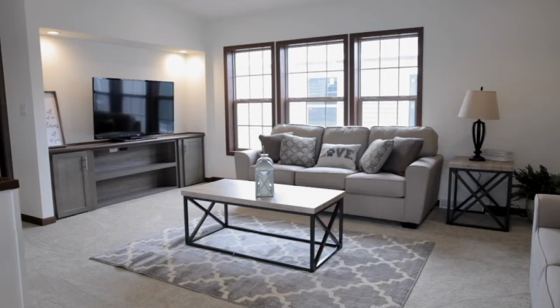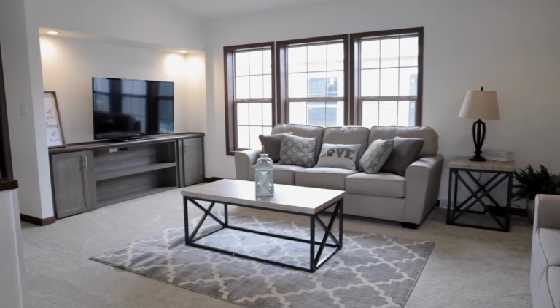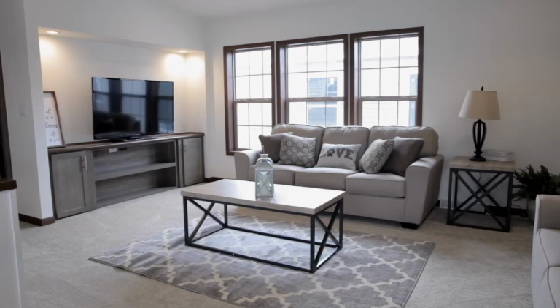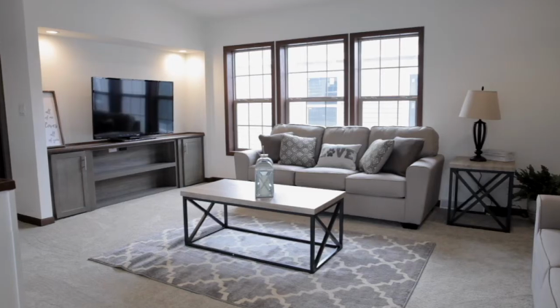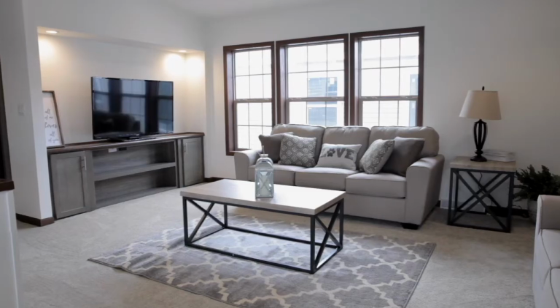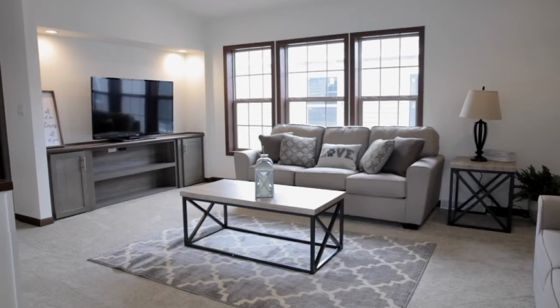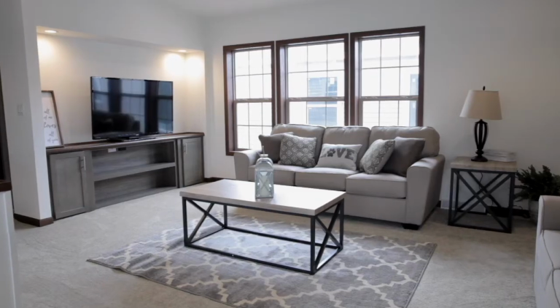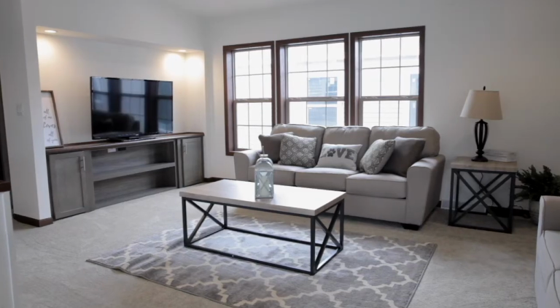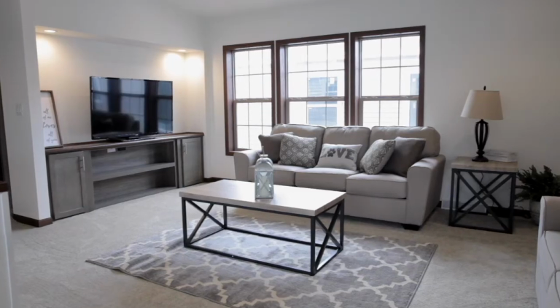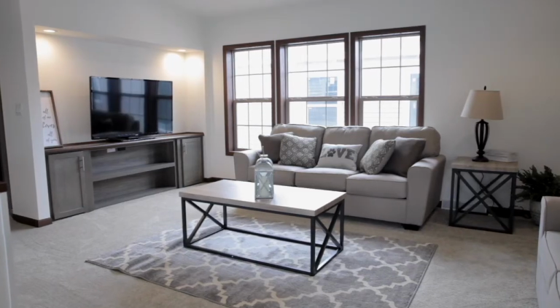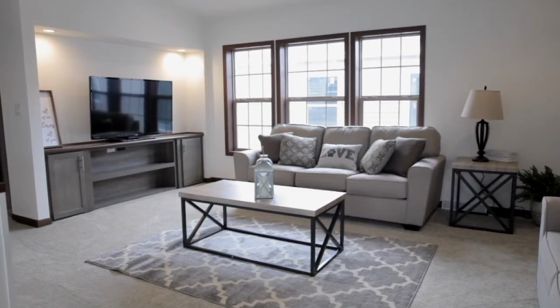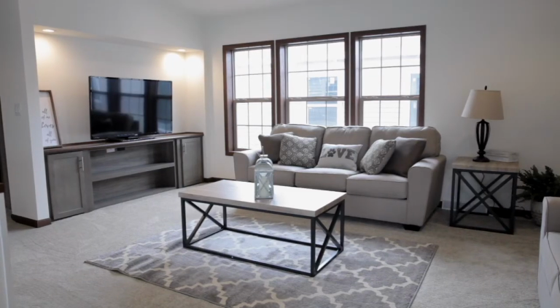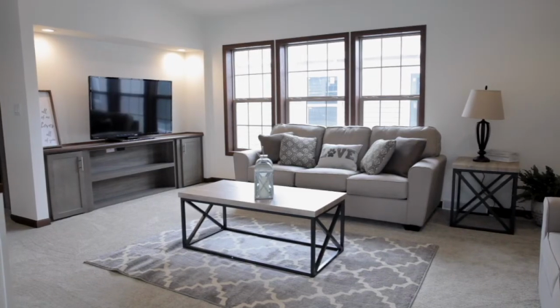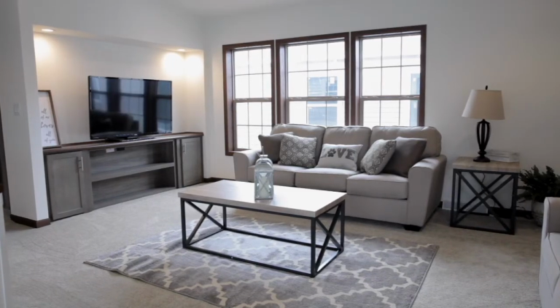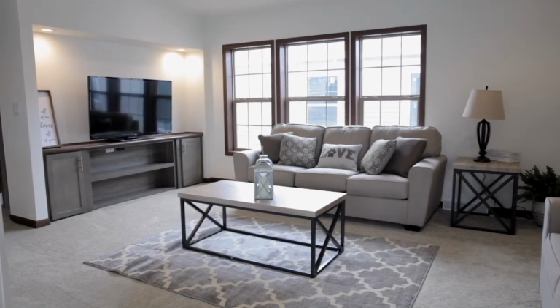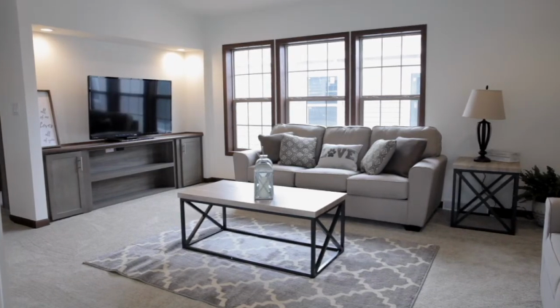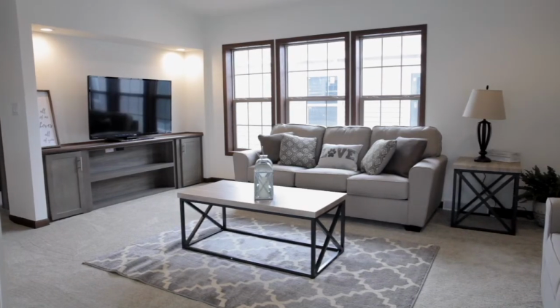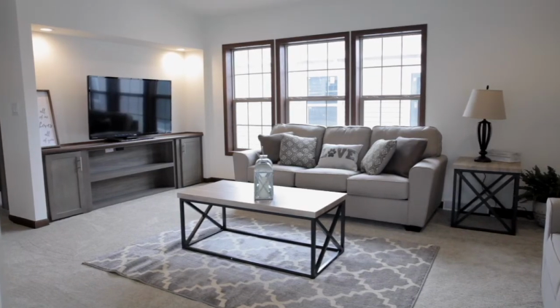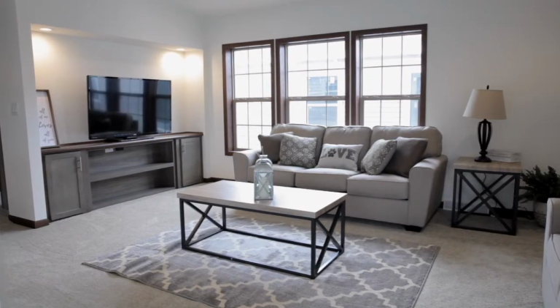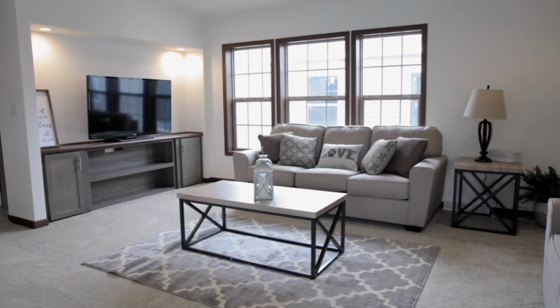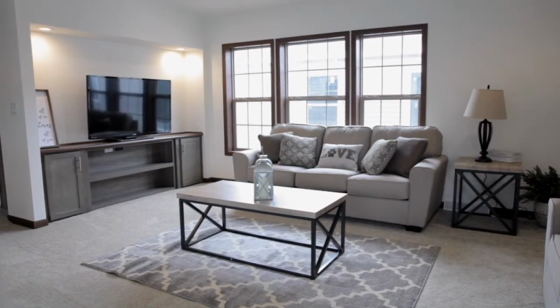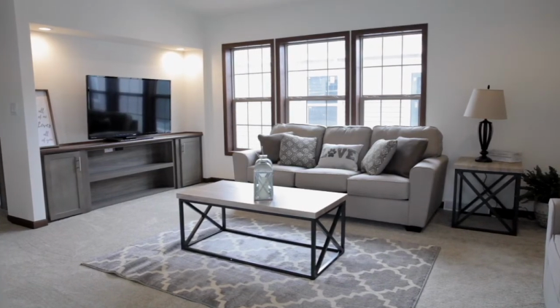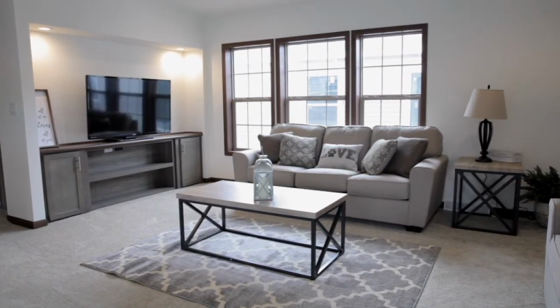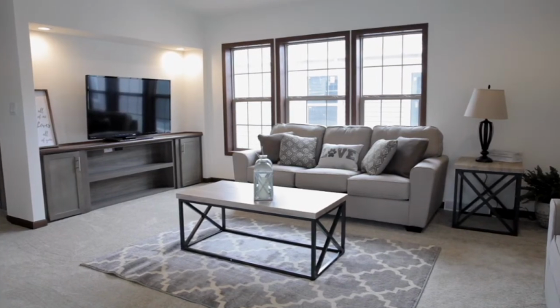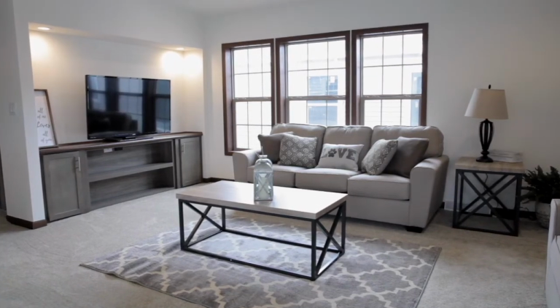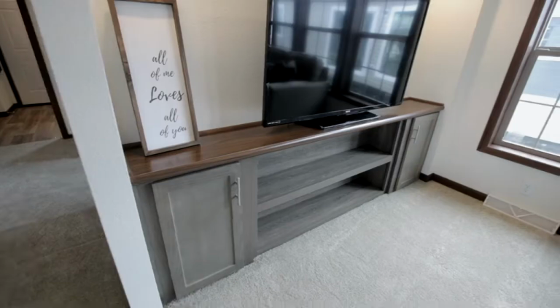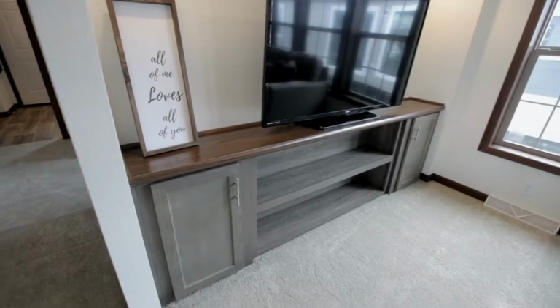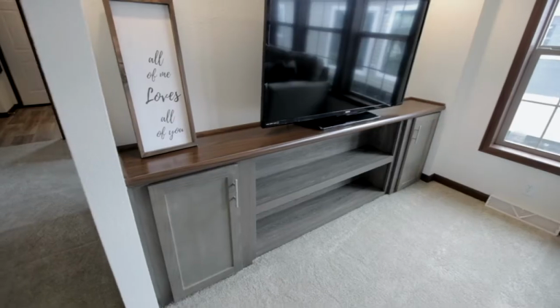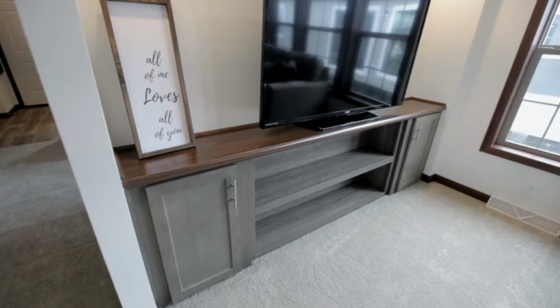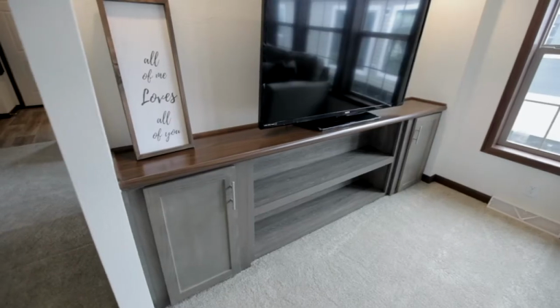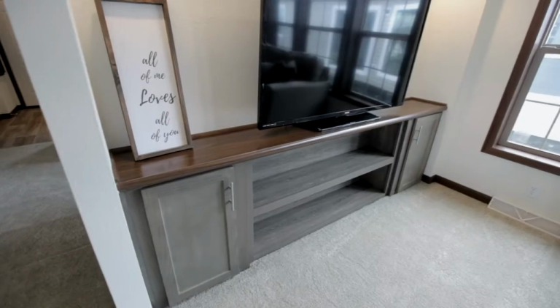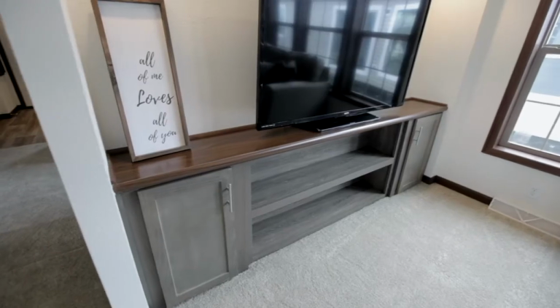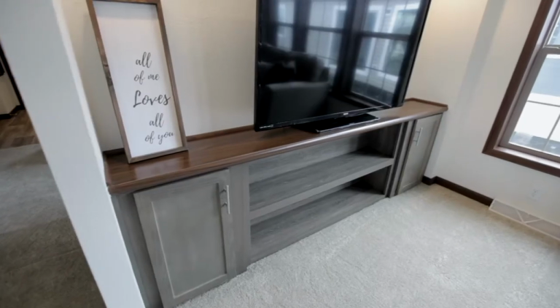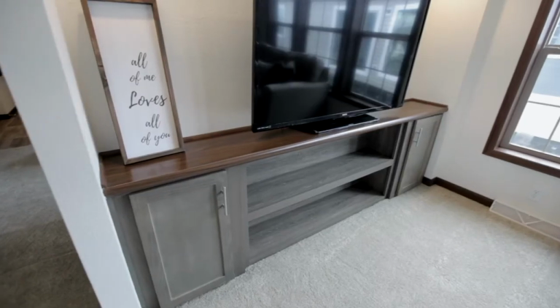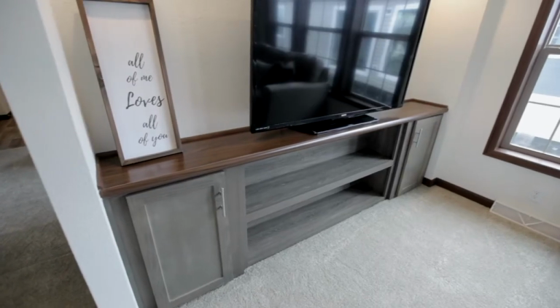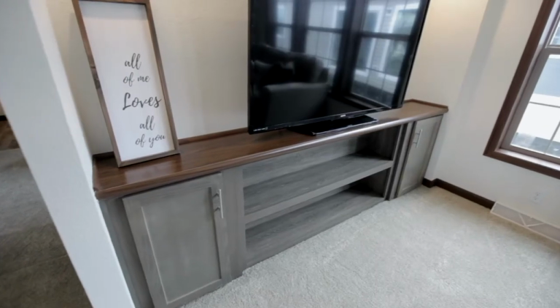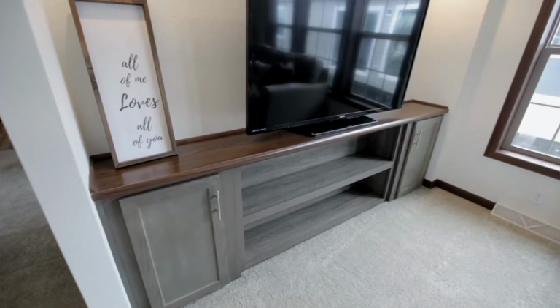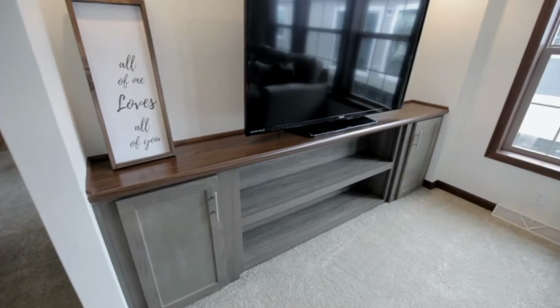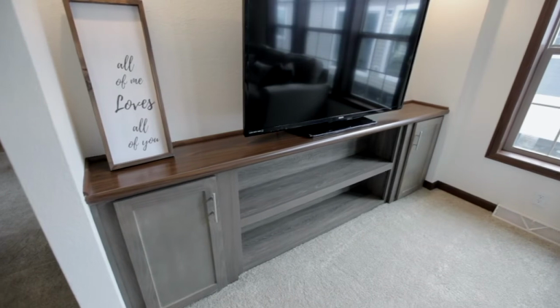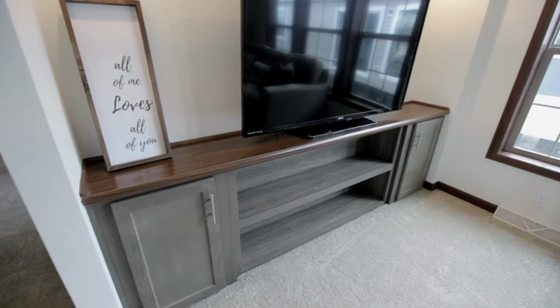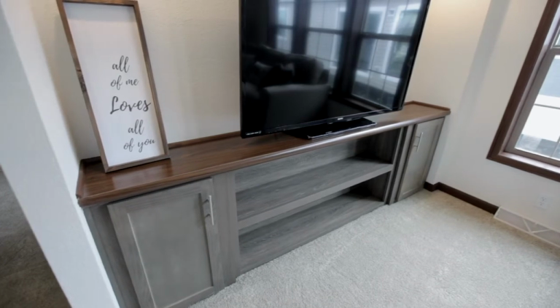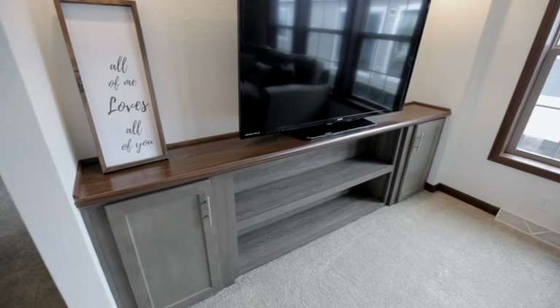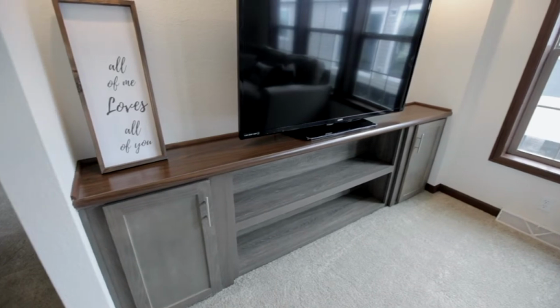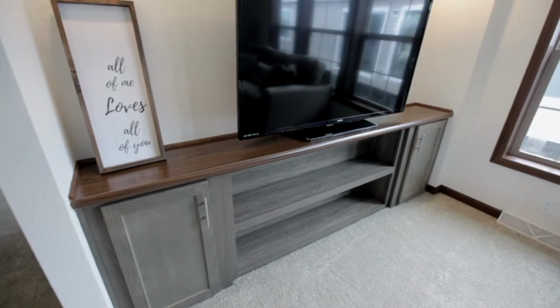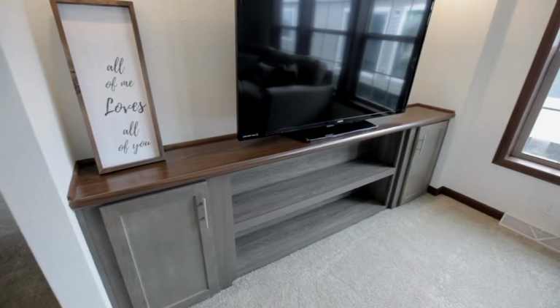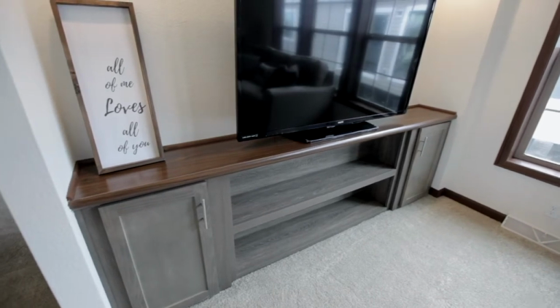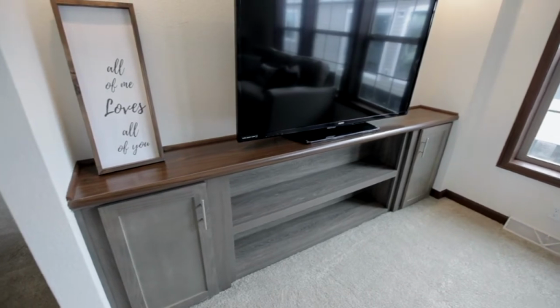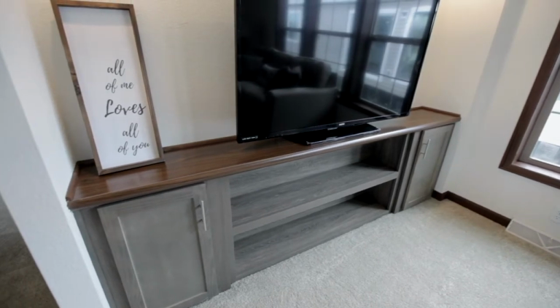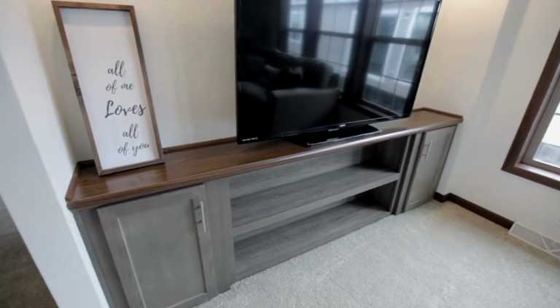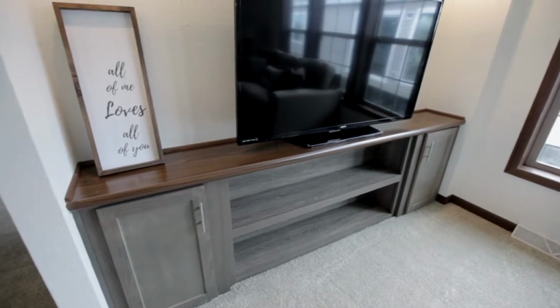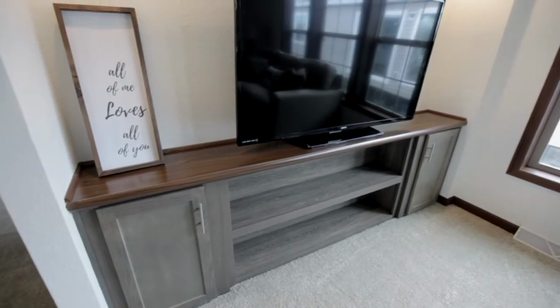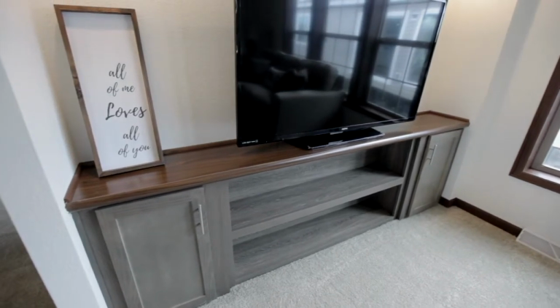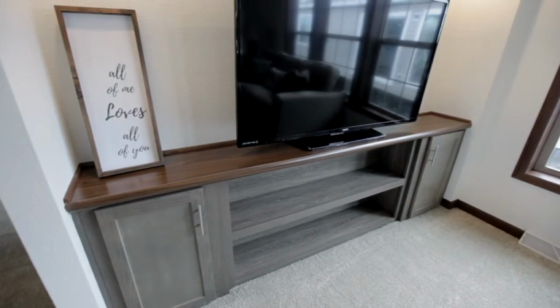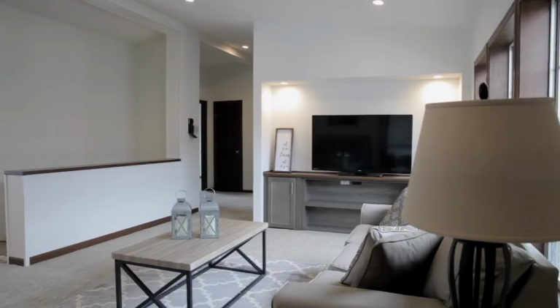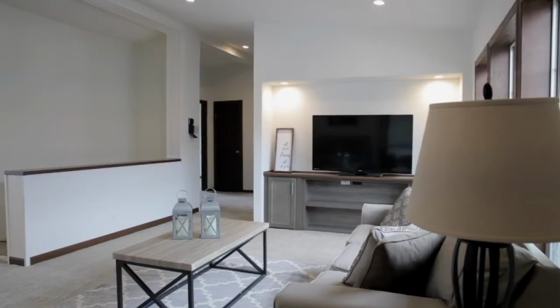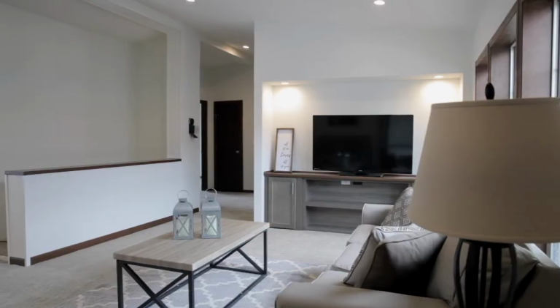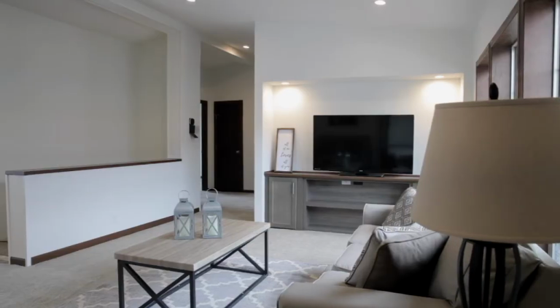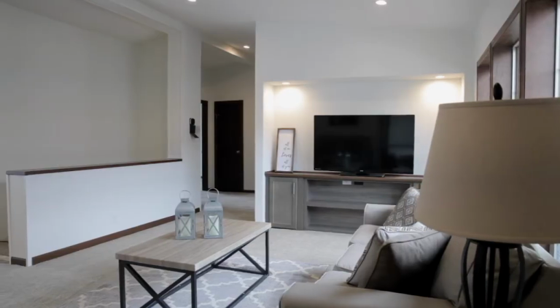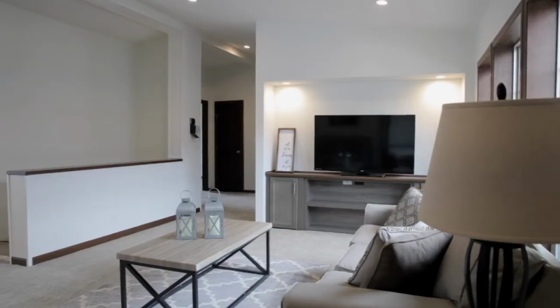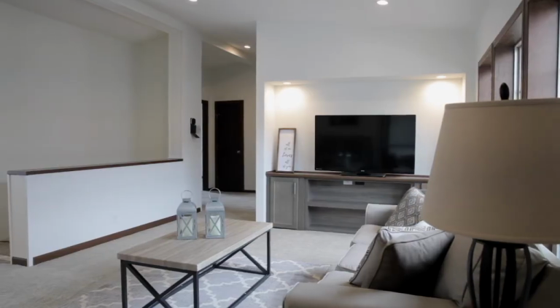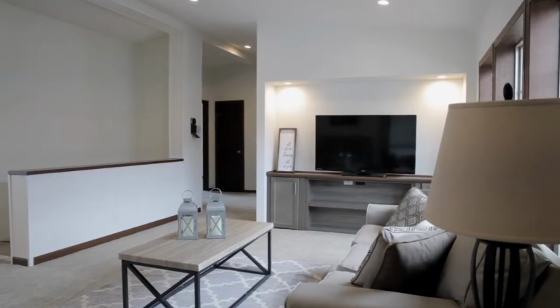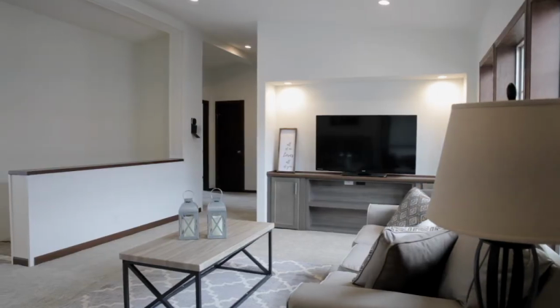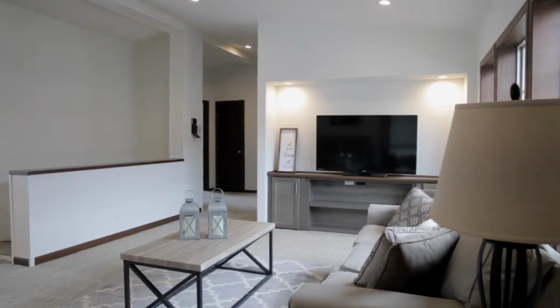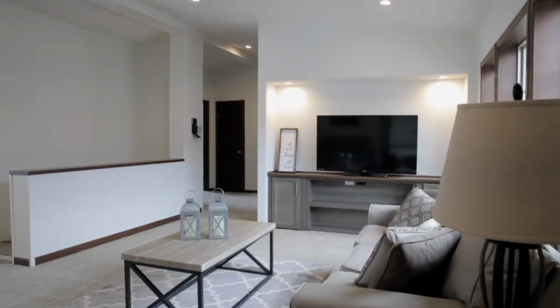The spacious living area features a built-in entertainment center that can fit the largest of TVs and is accented with LED lighting.